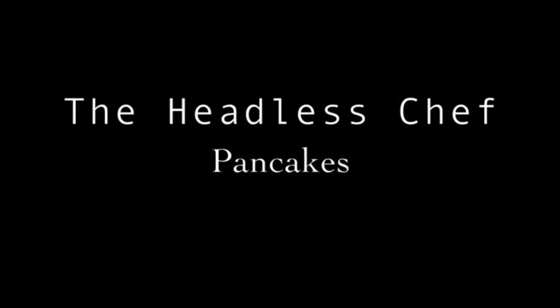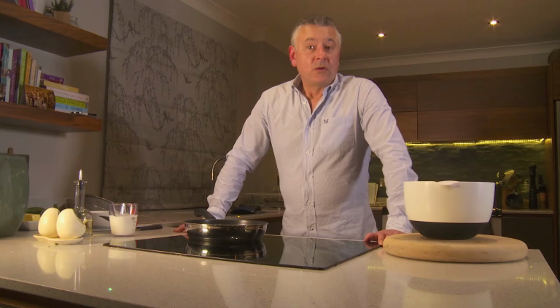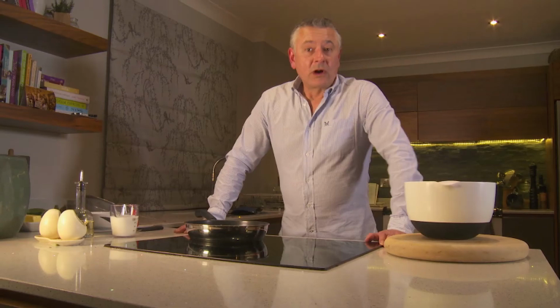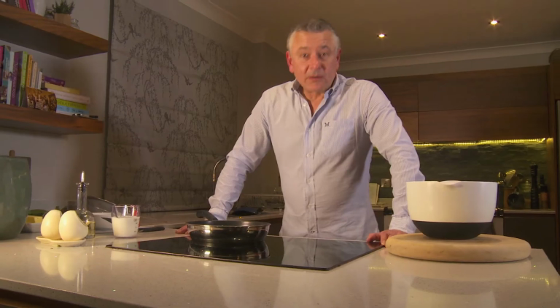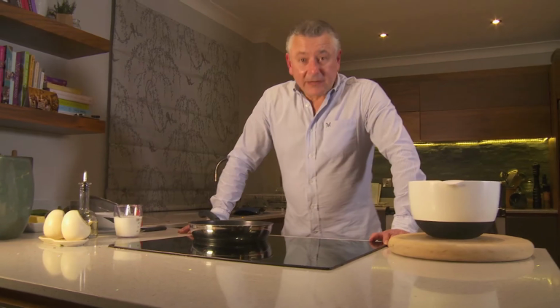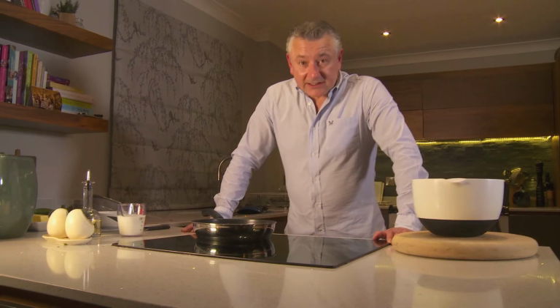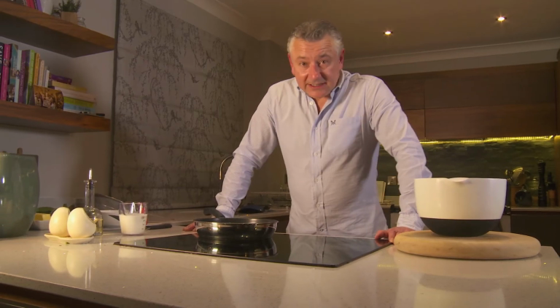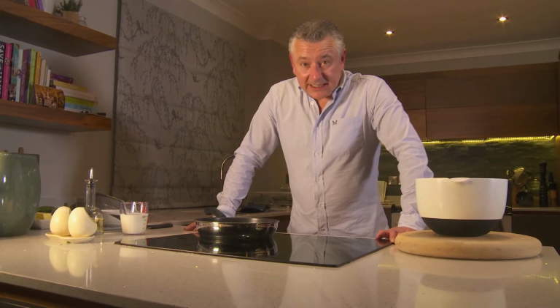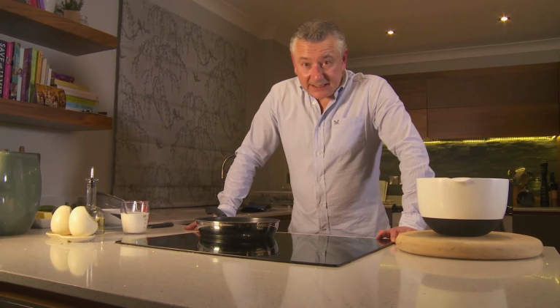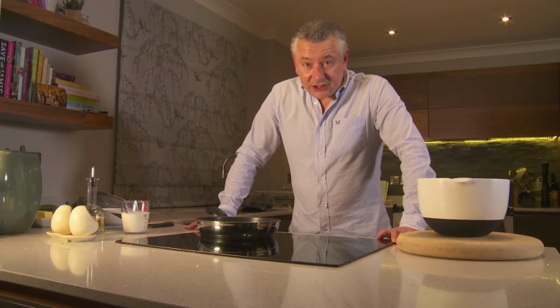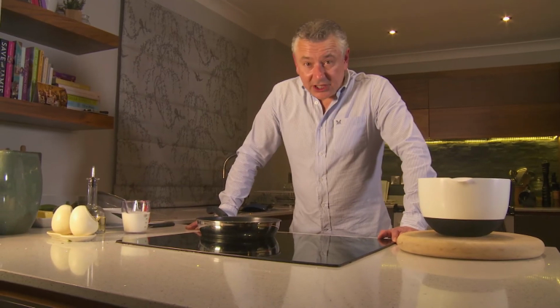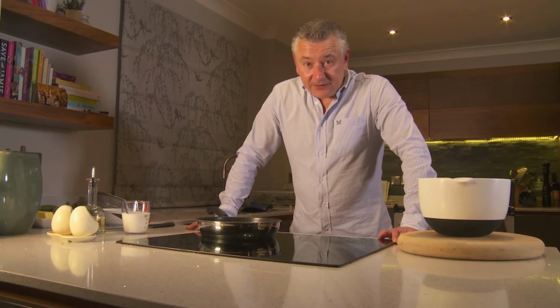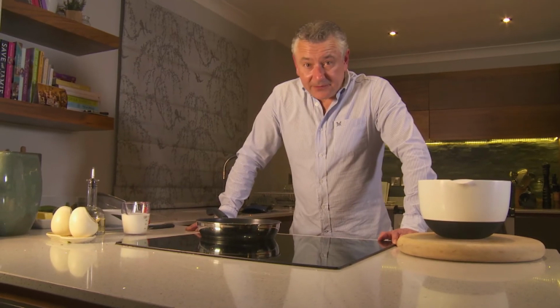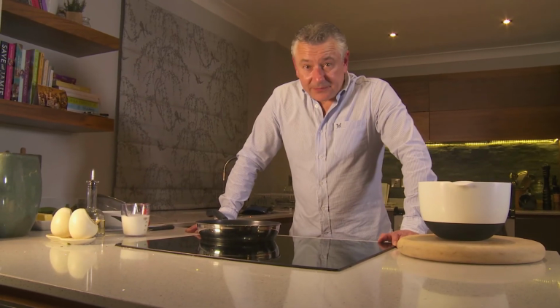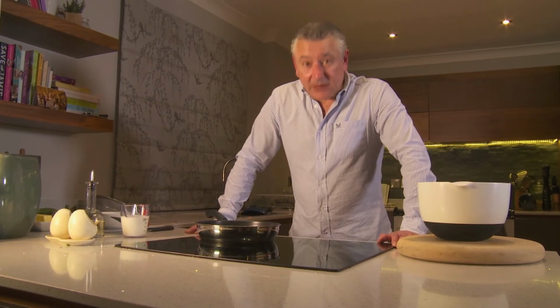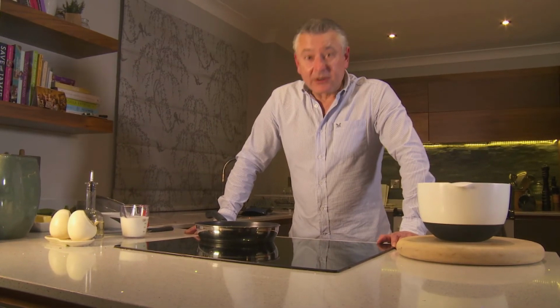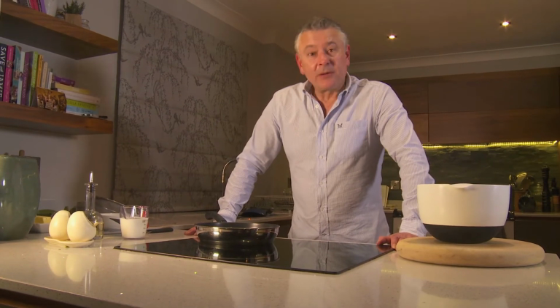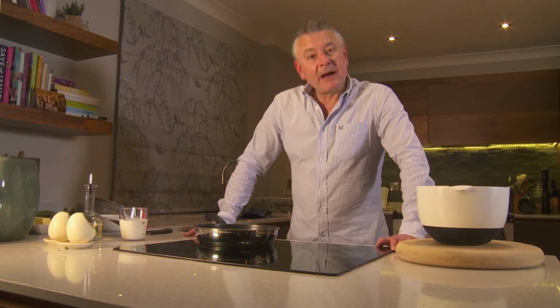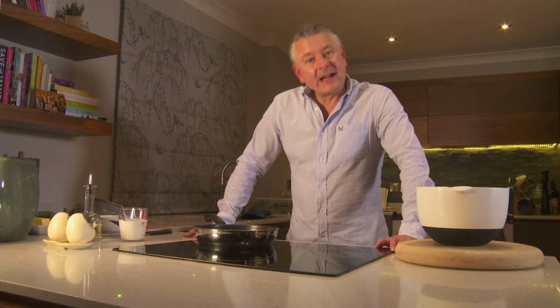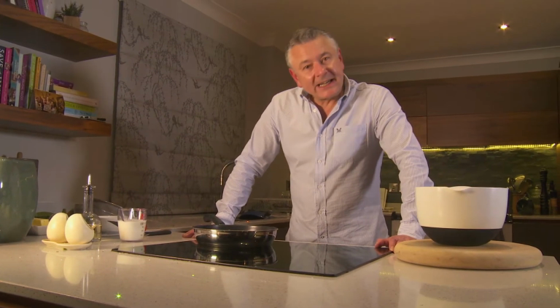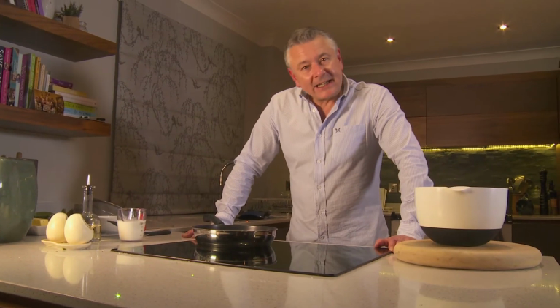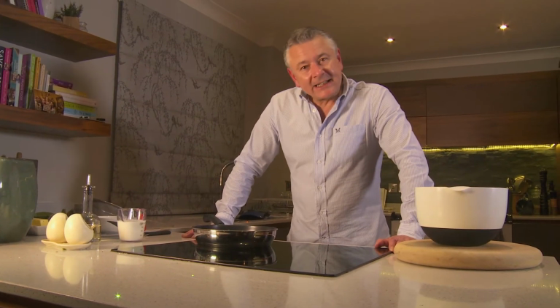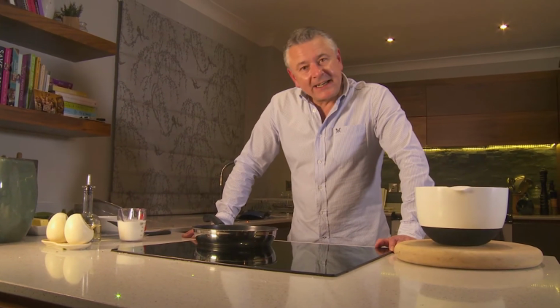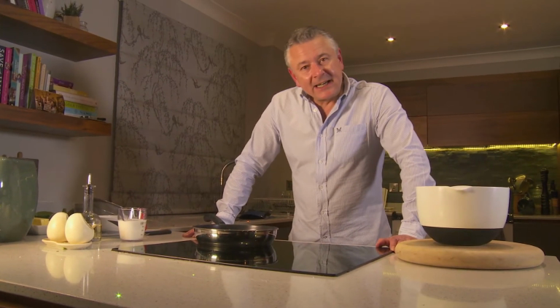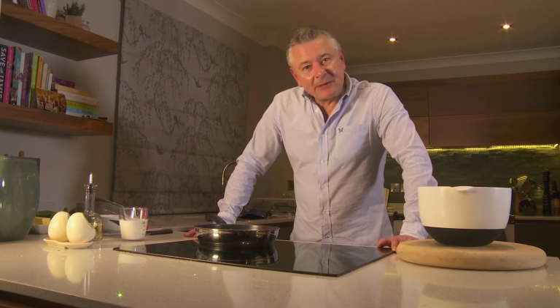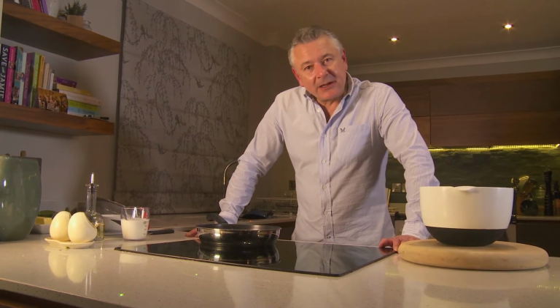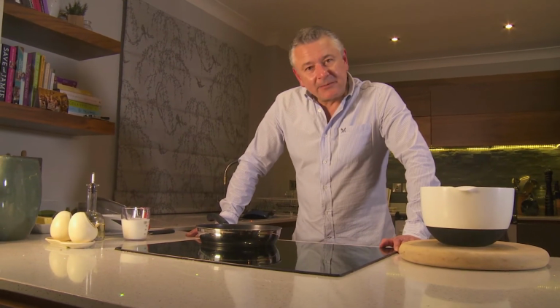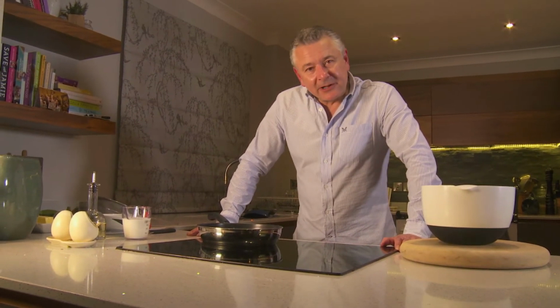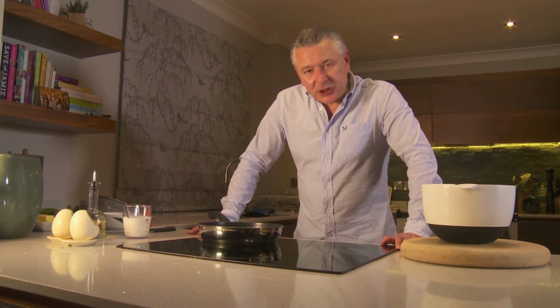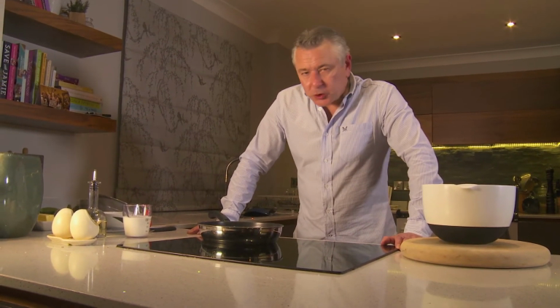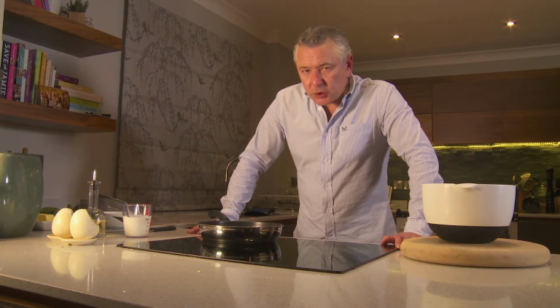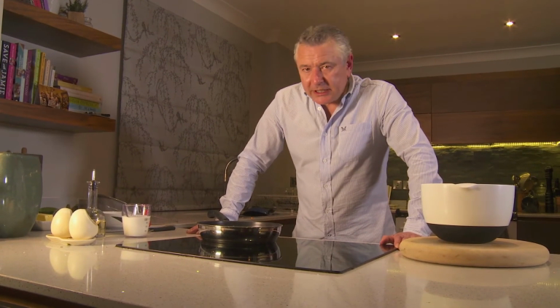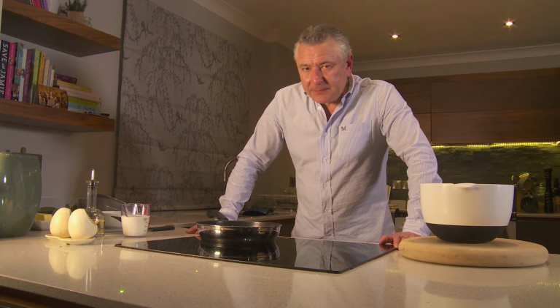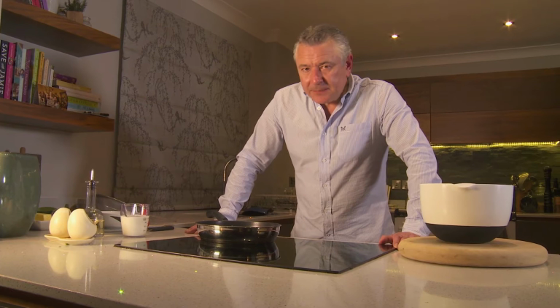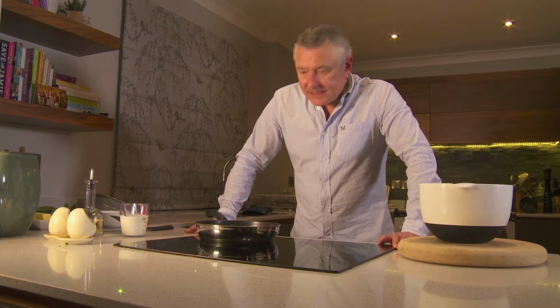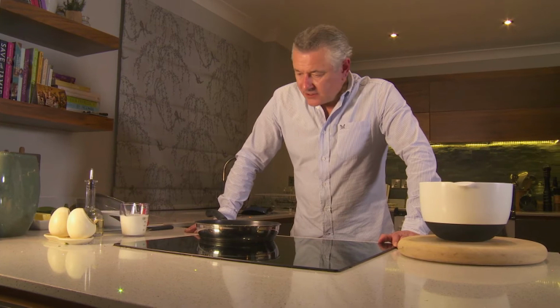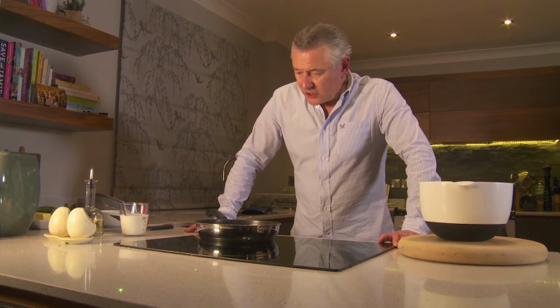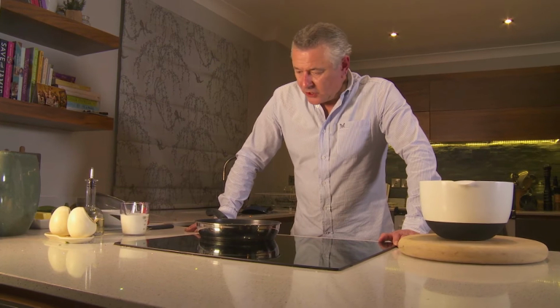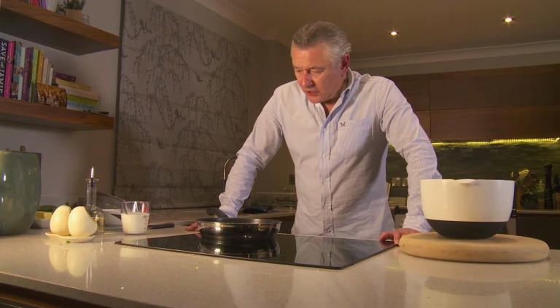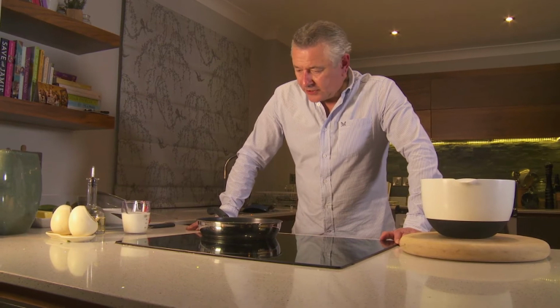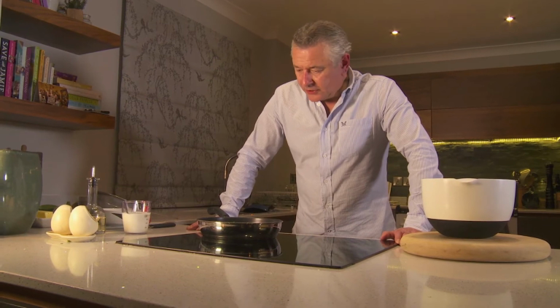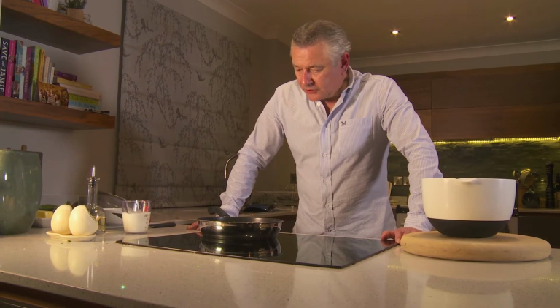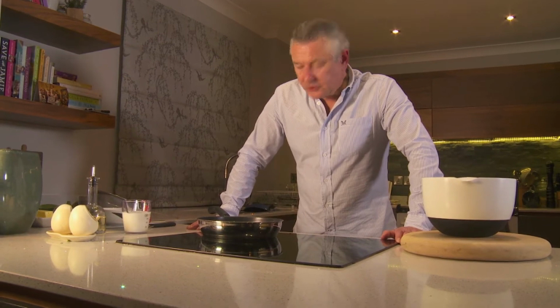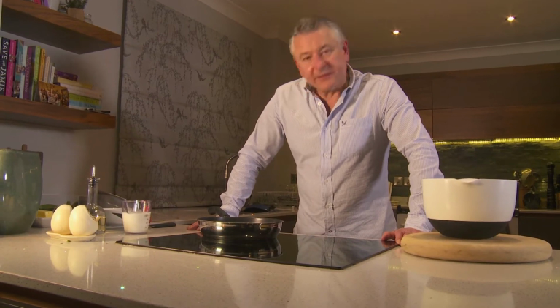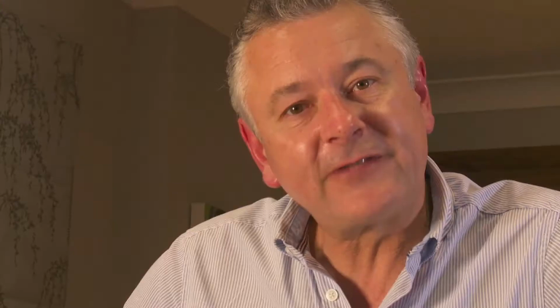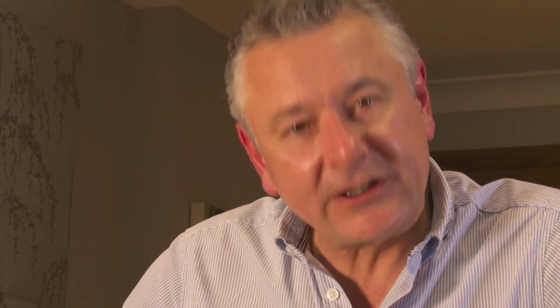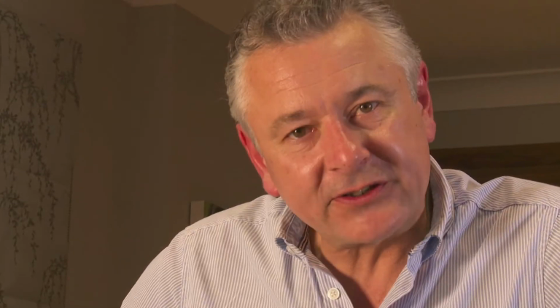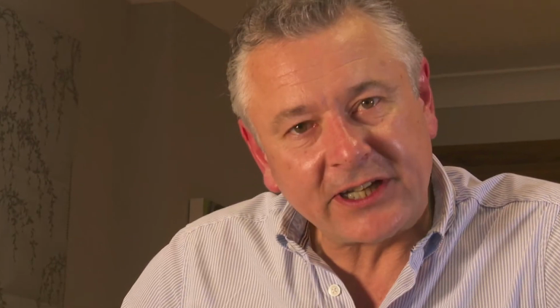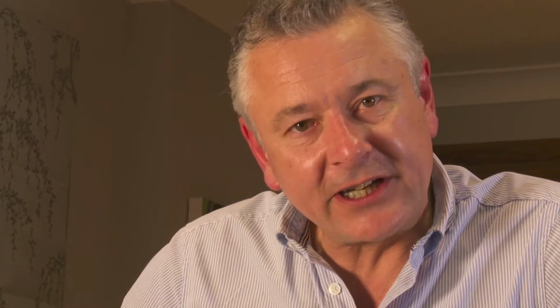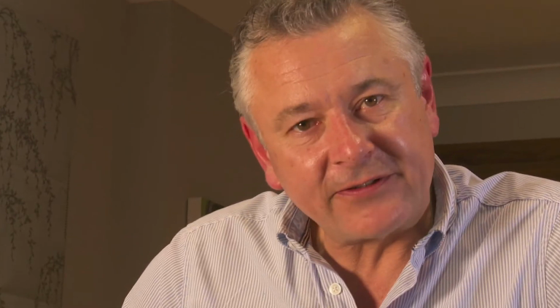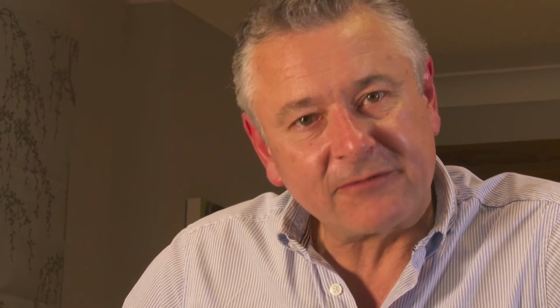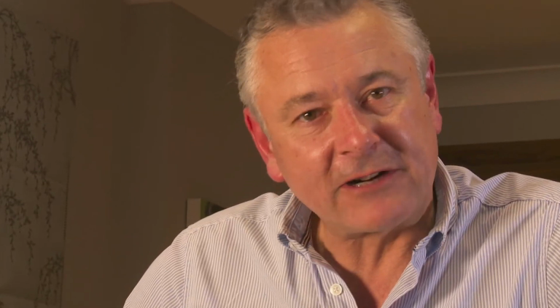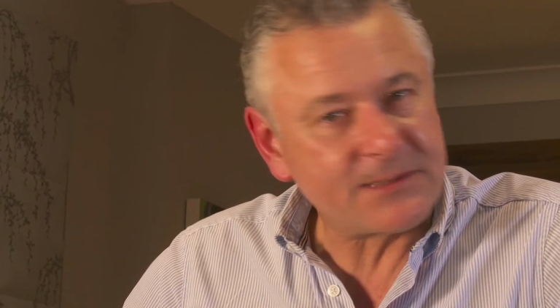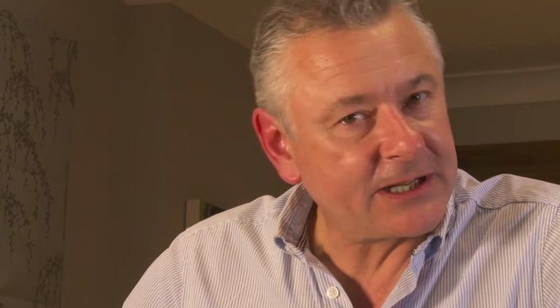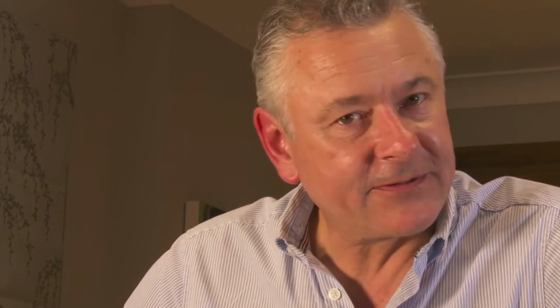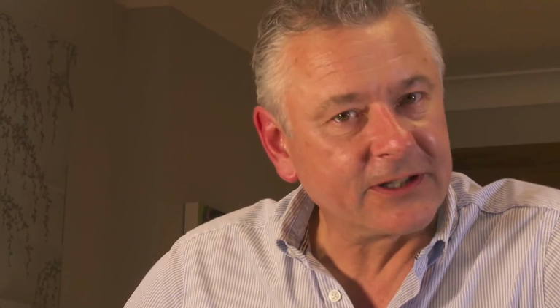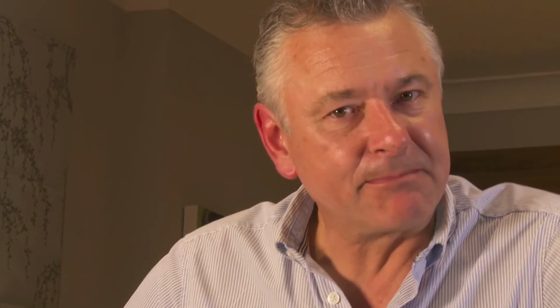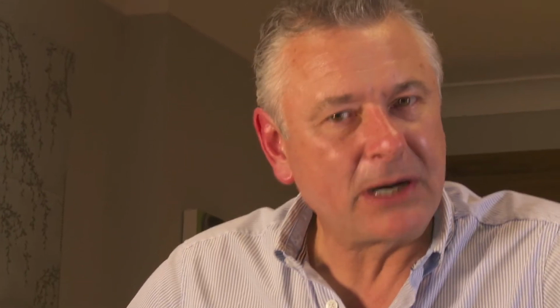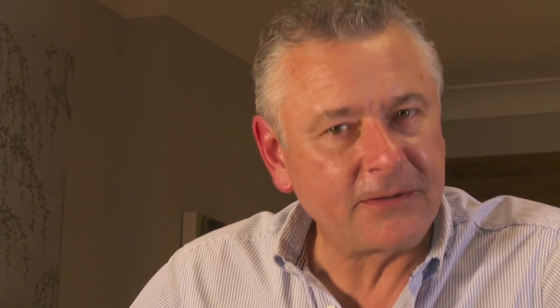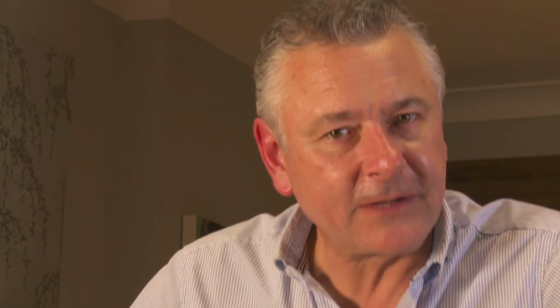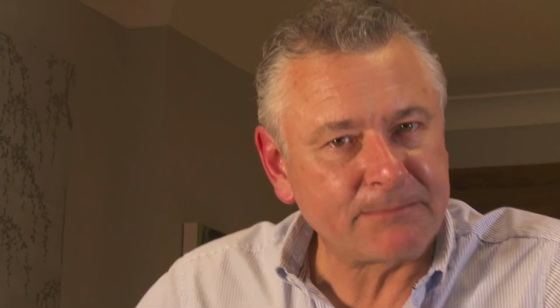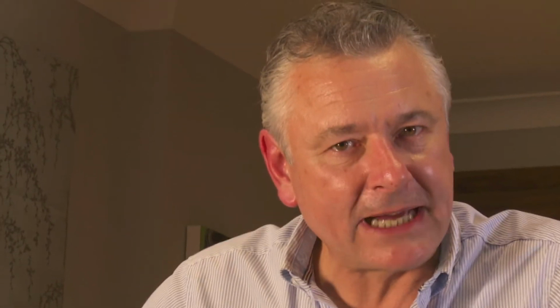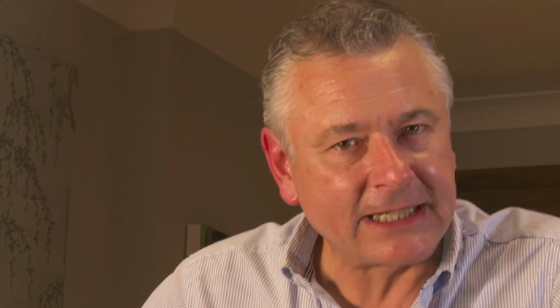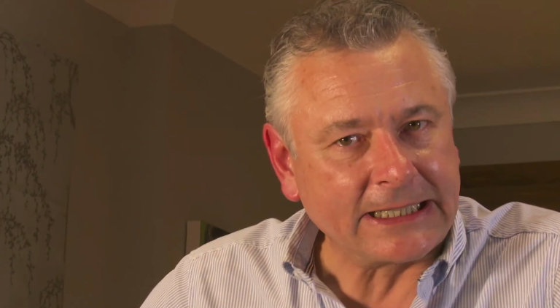Welcome back to The Headless Chef. Now we've got pancake day coming up very shortly, so I'm going to do a fail-safe recipe for the perfect pancake.